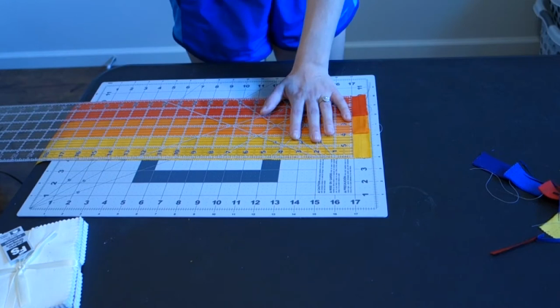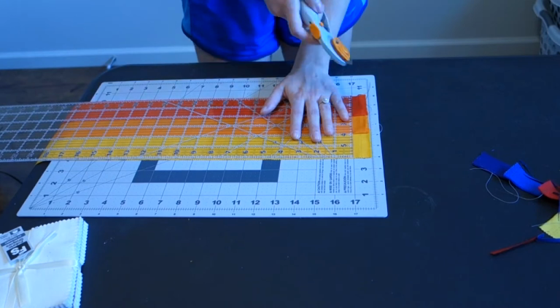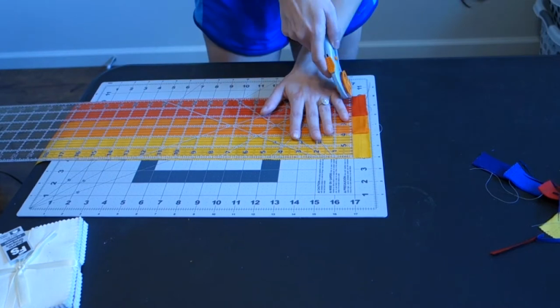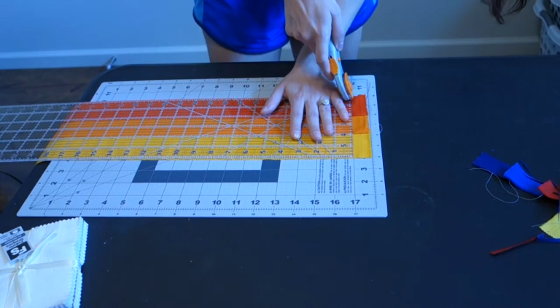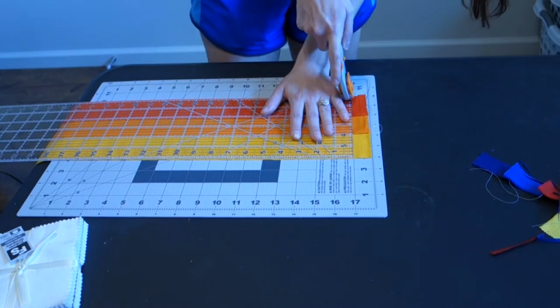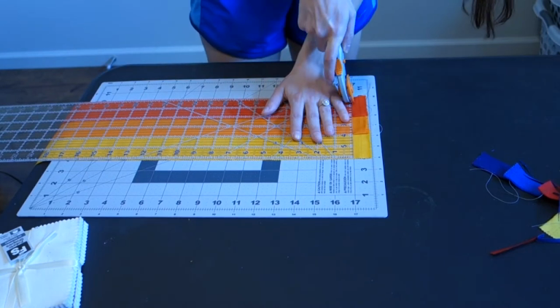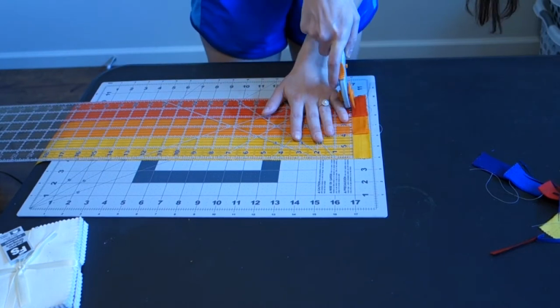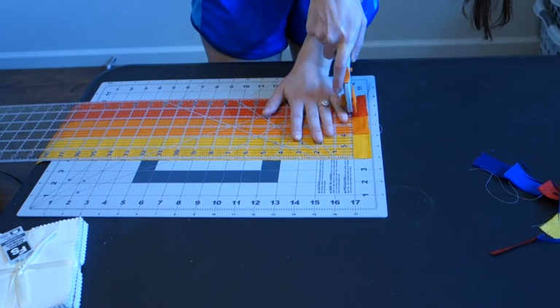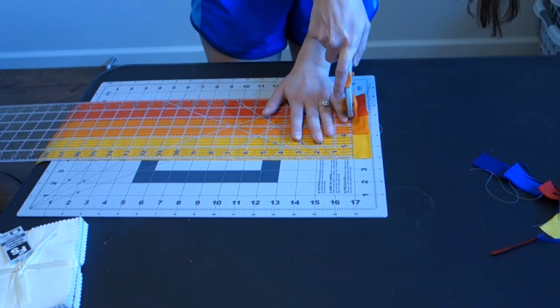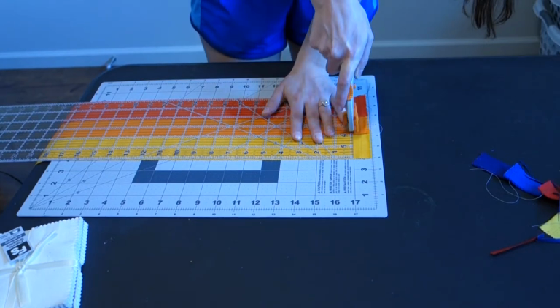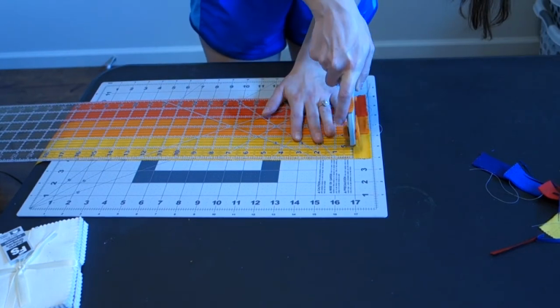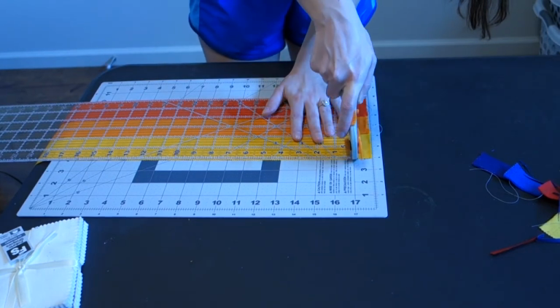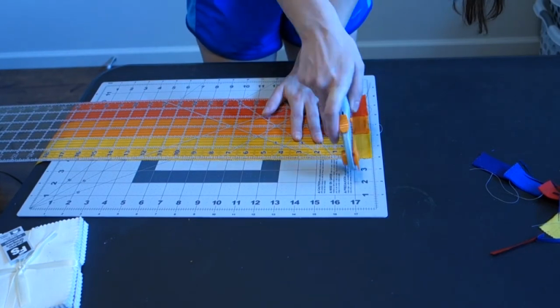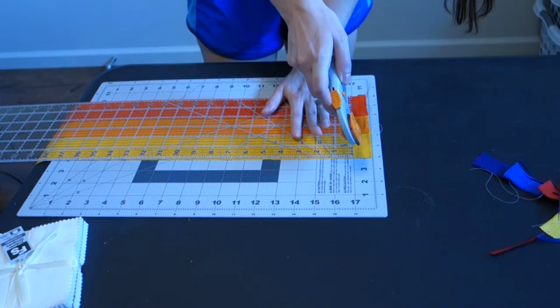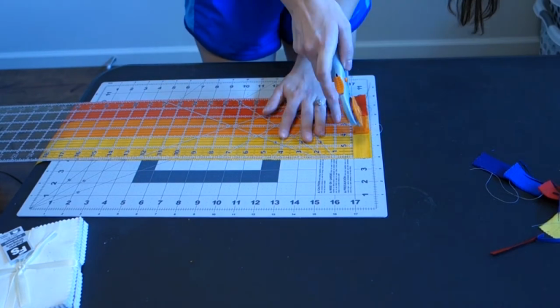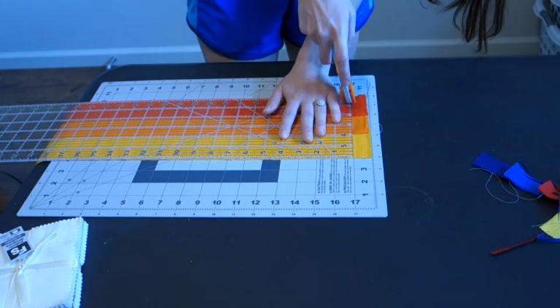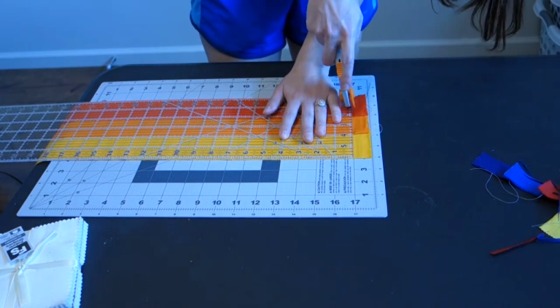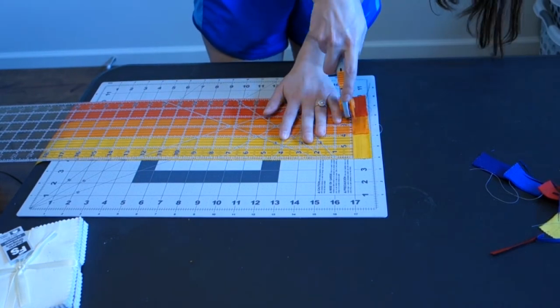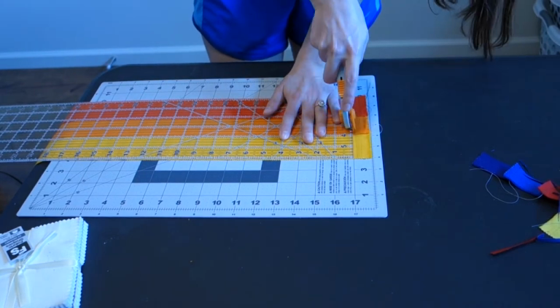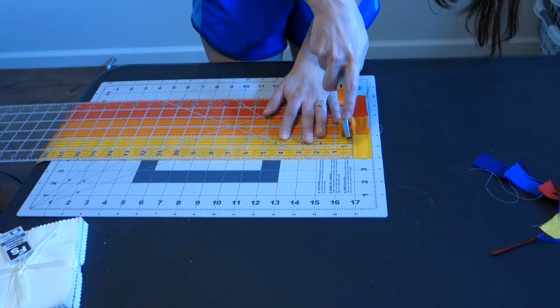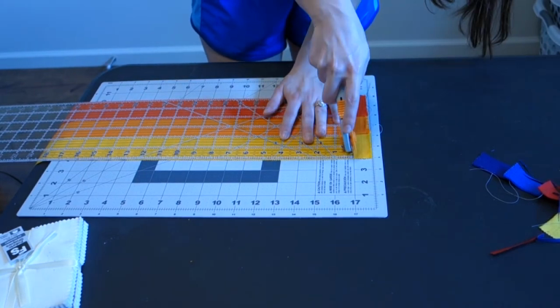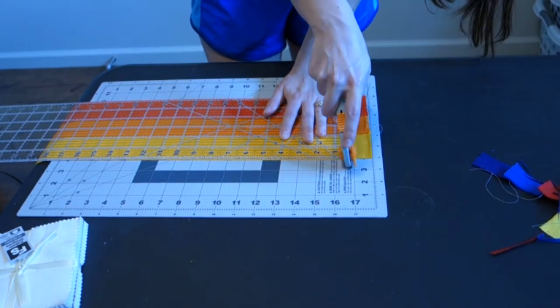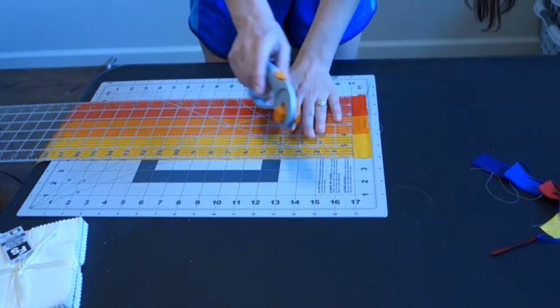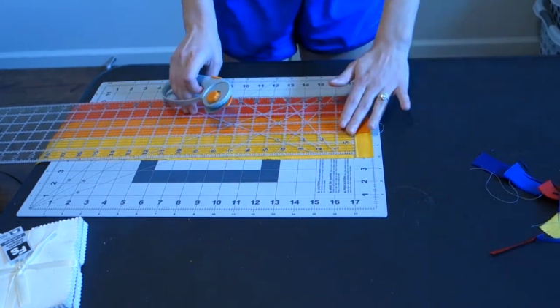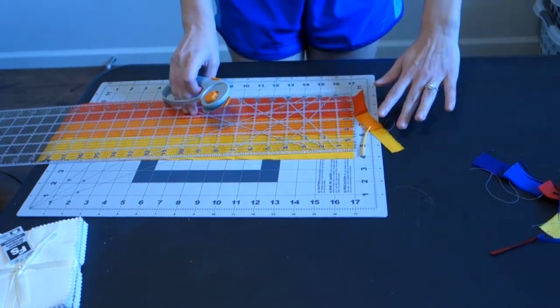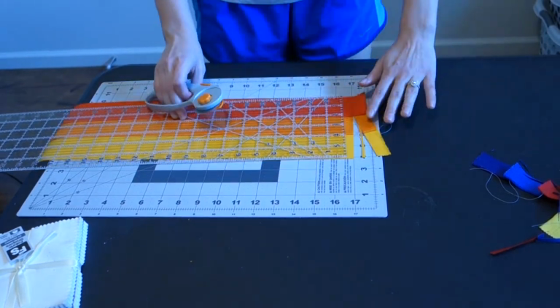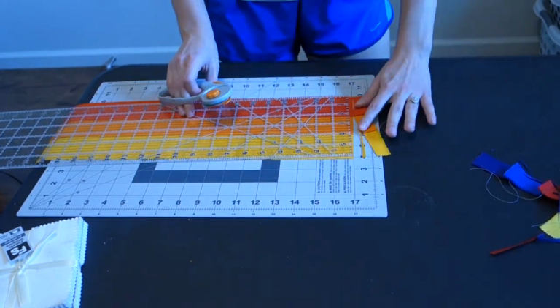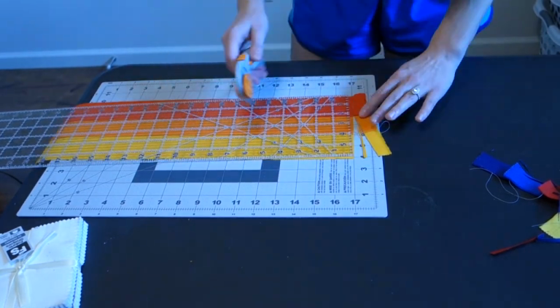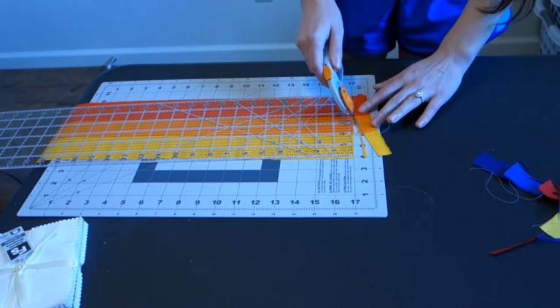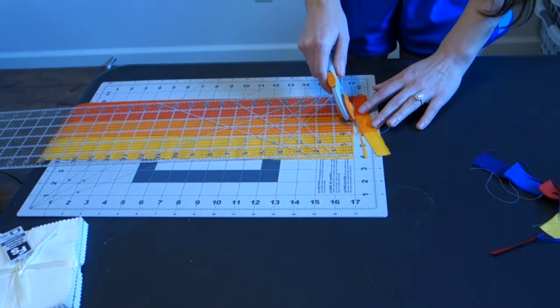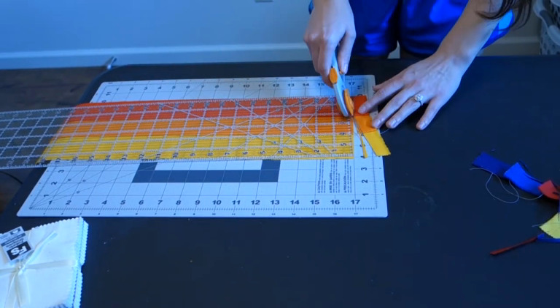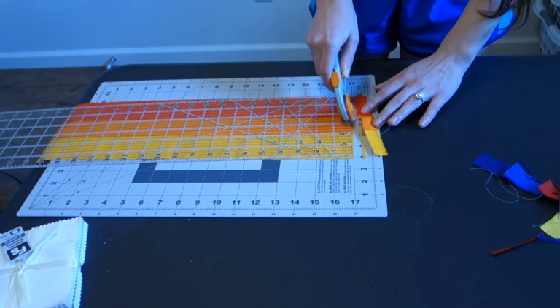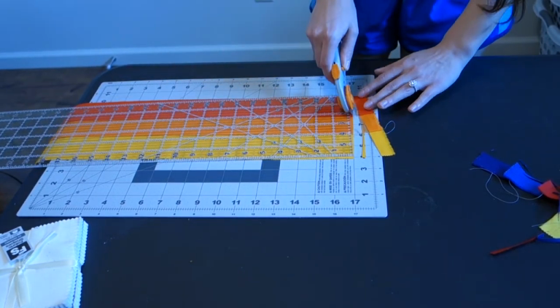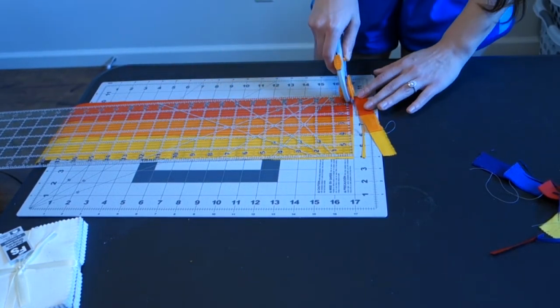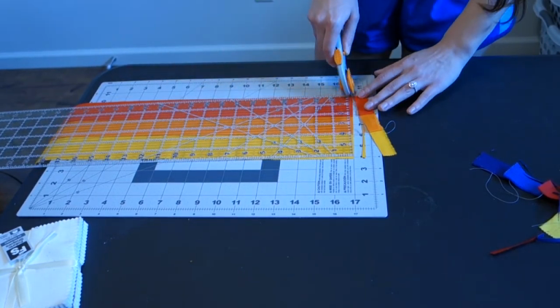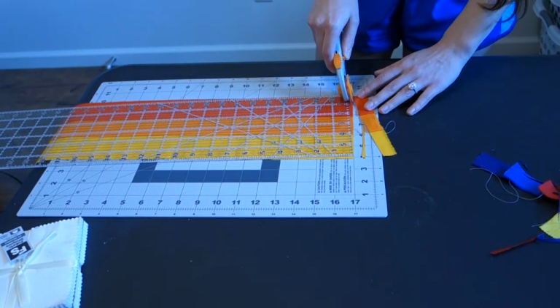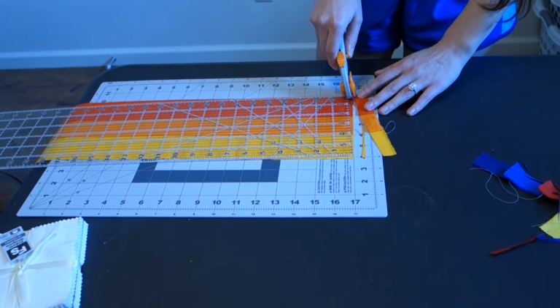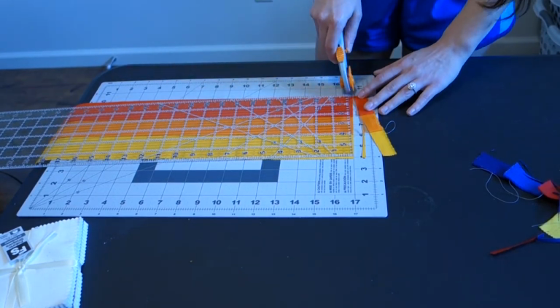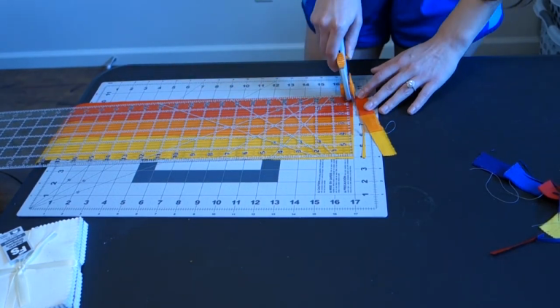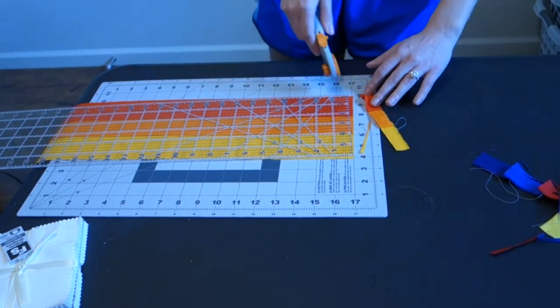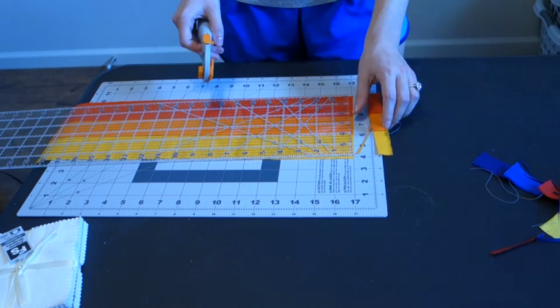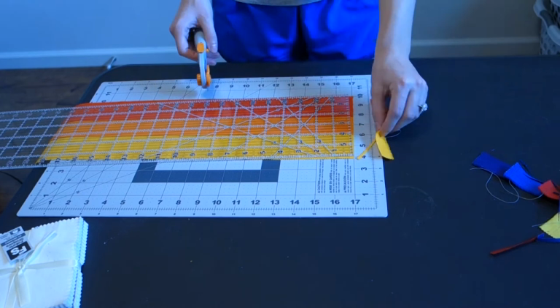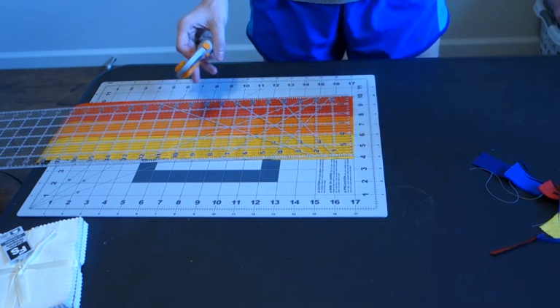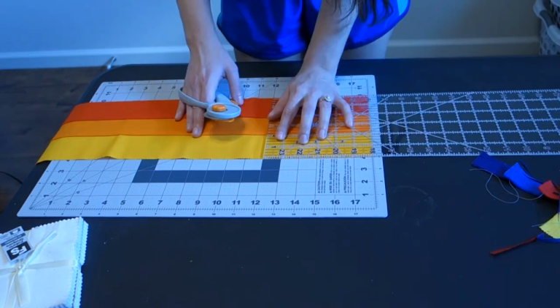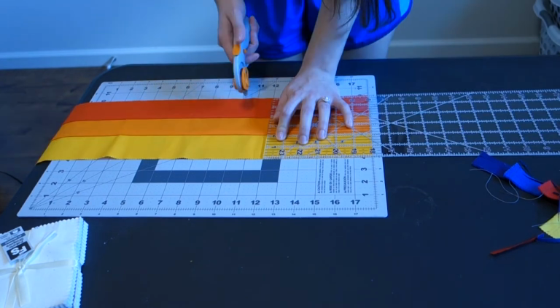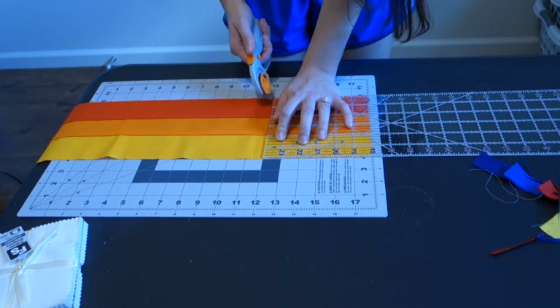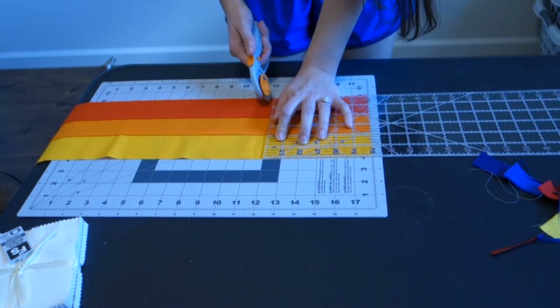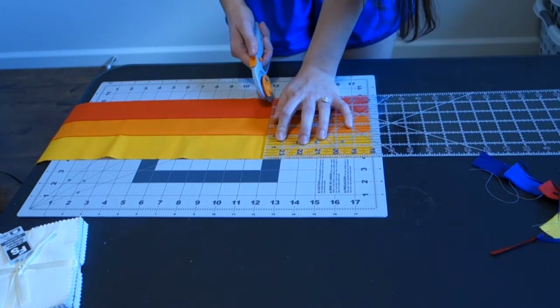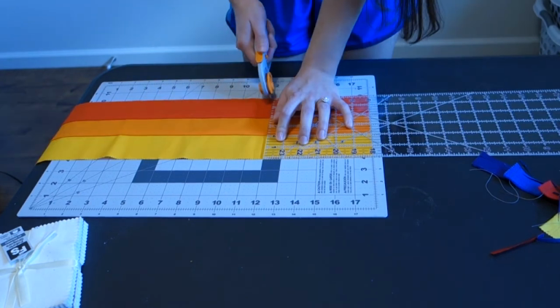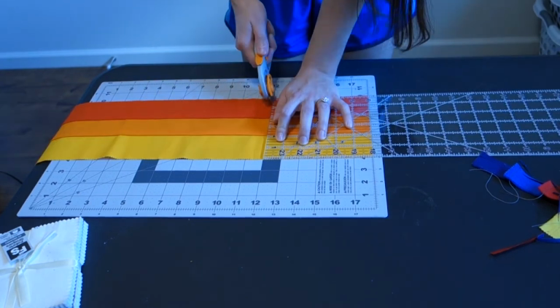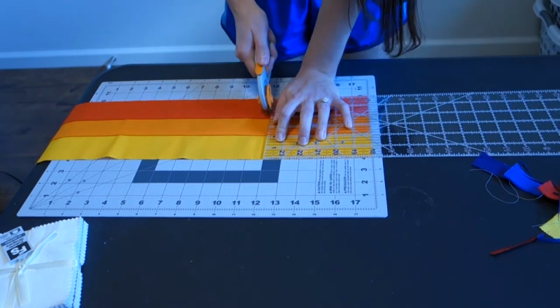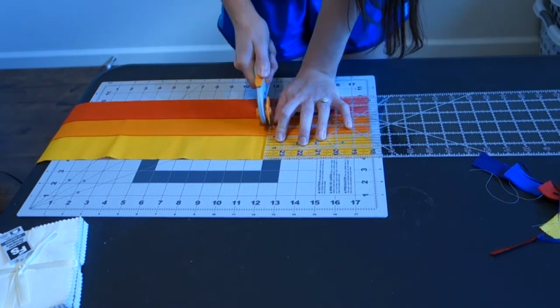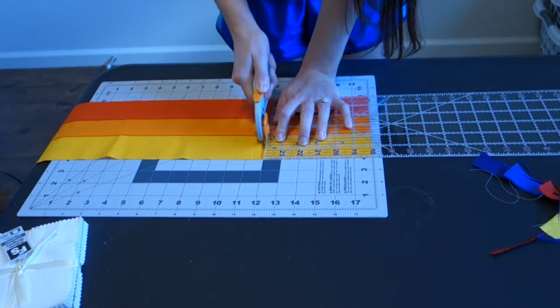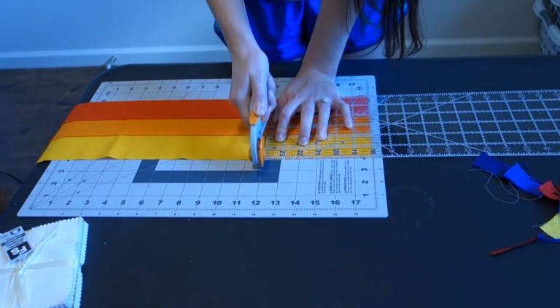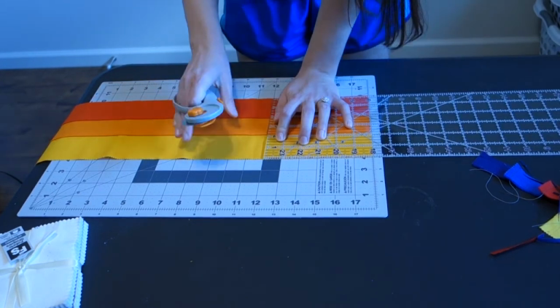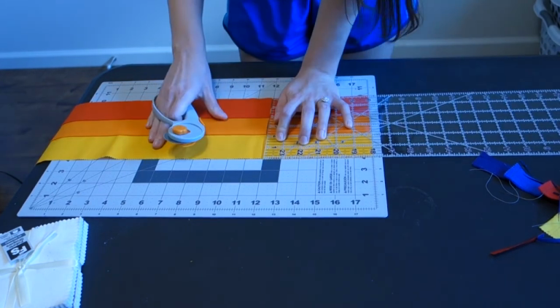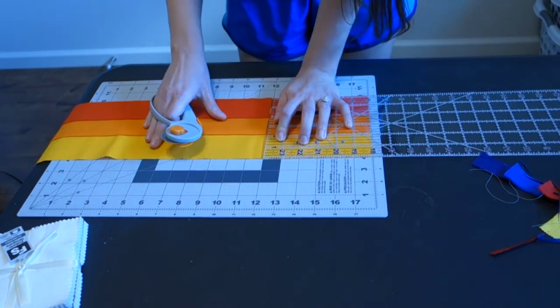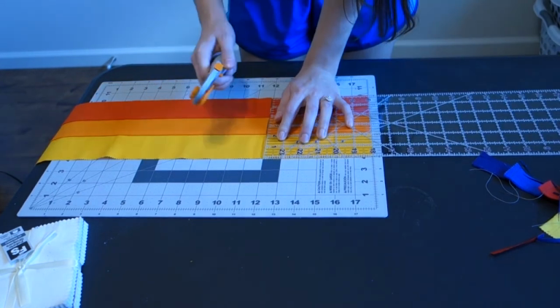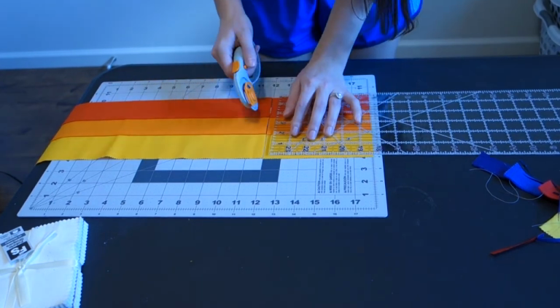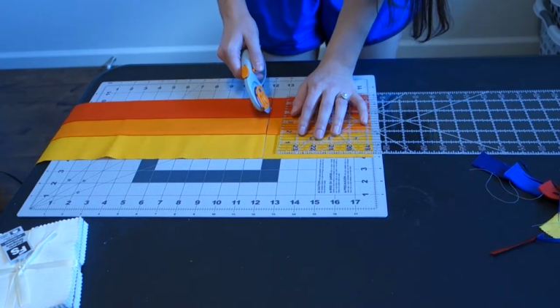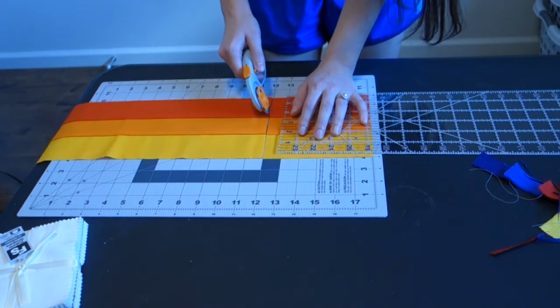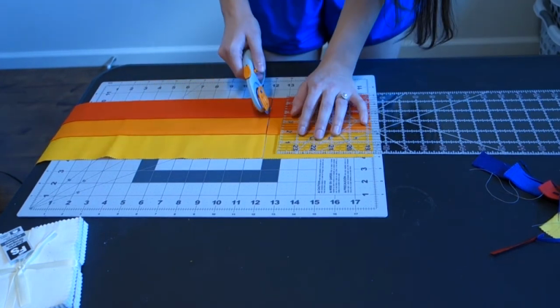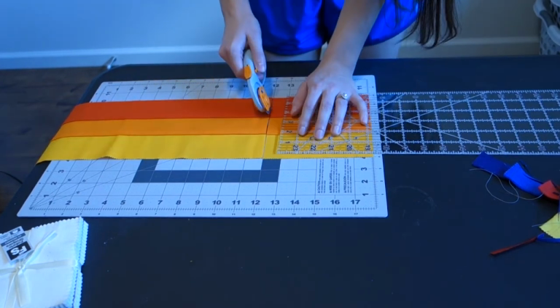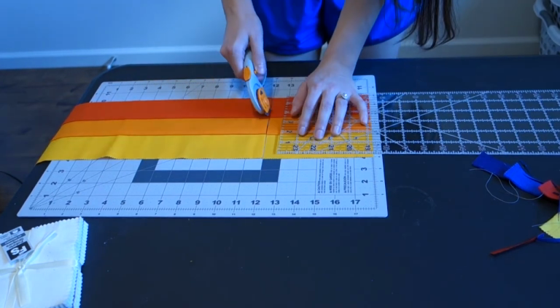Cut off the salvage at the front and end of your strips, because it is not supposed to end up in your squares.